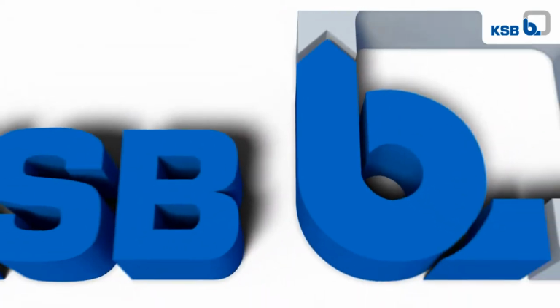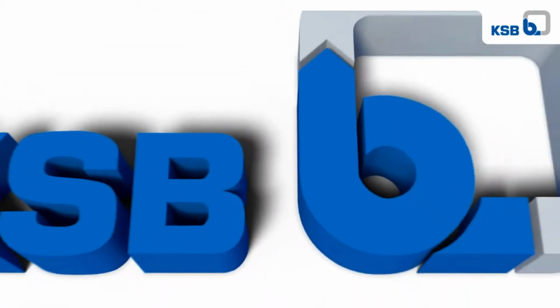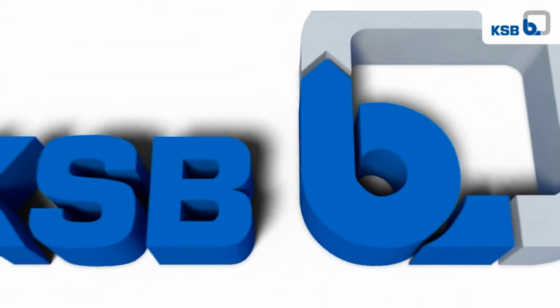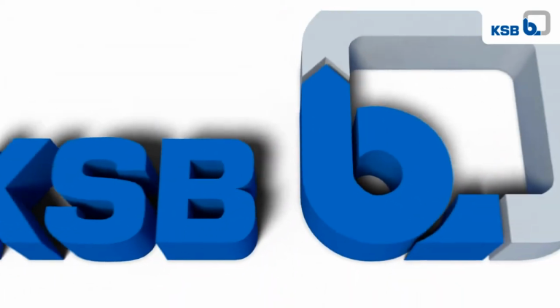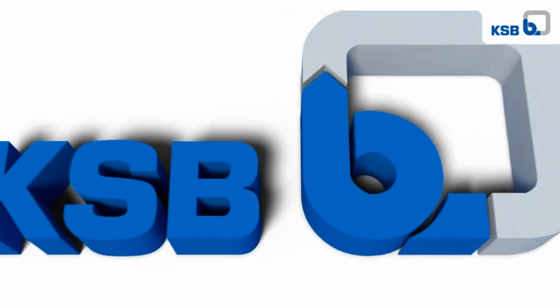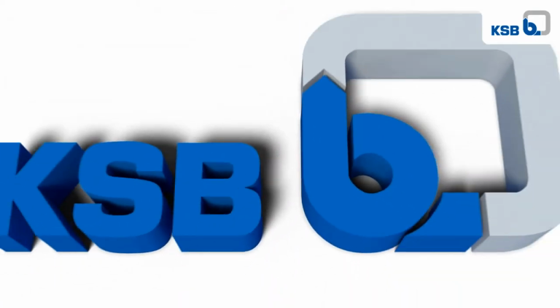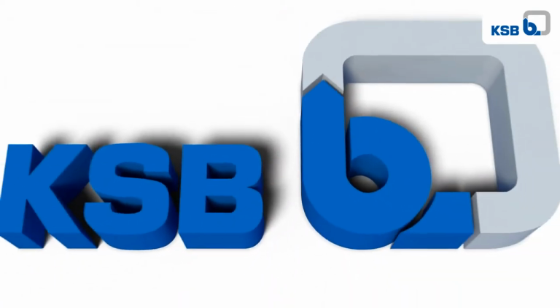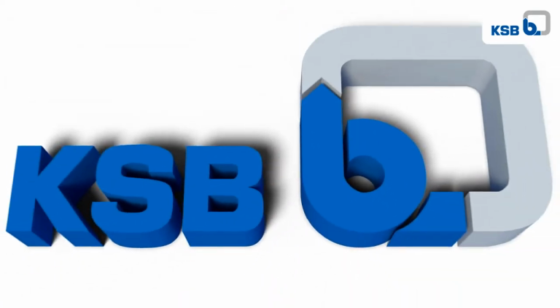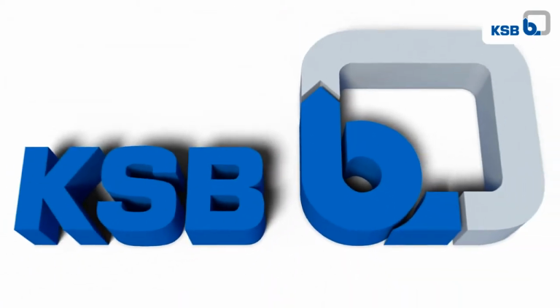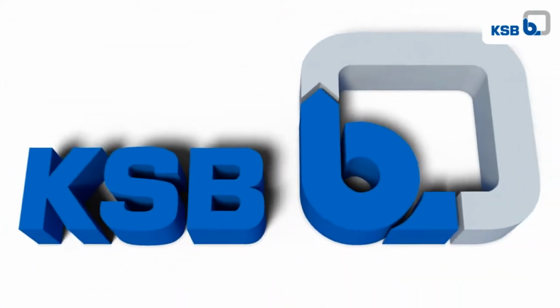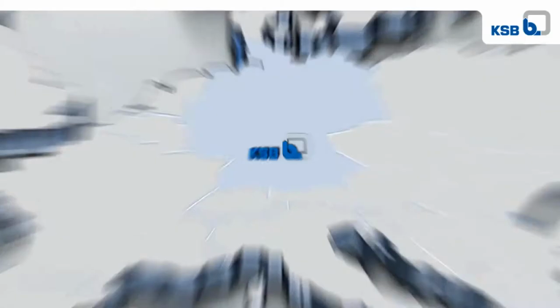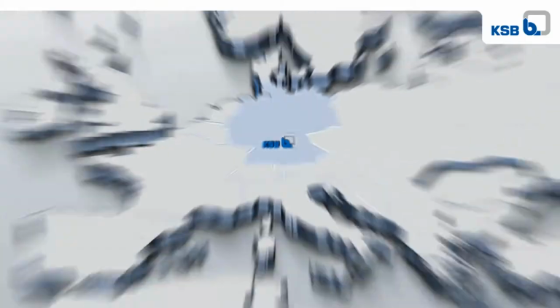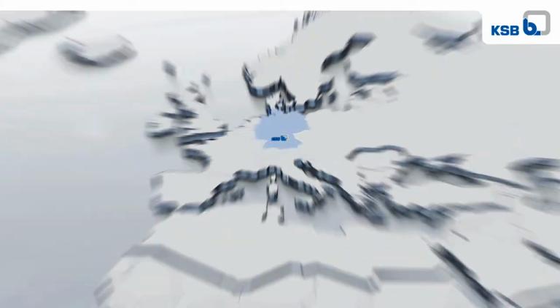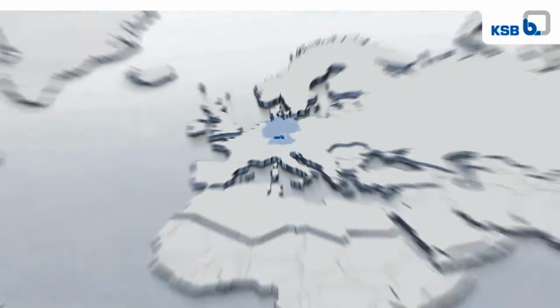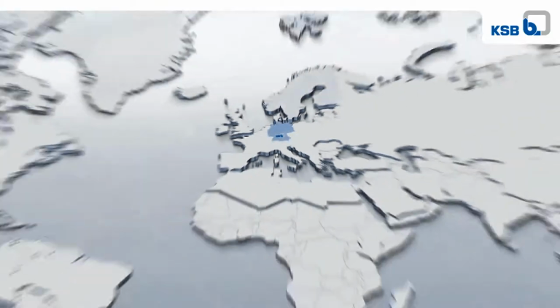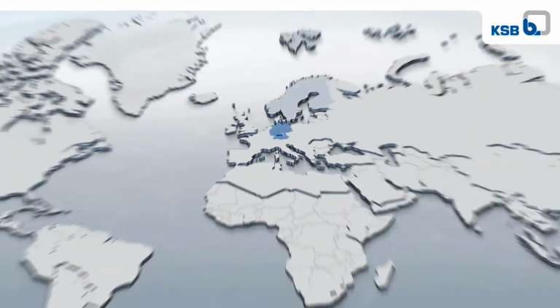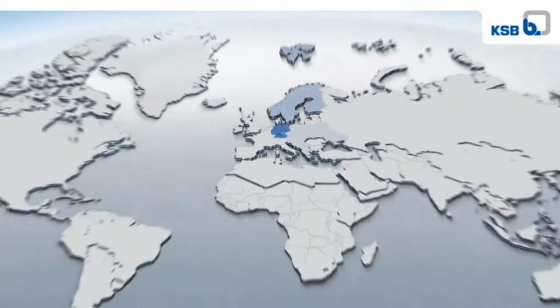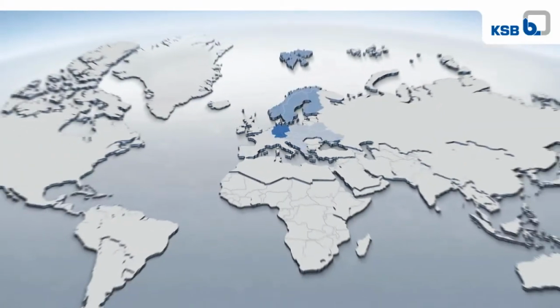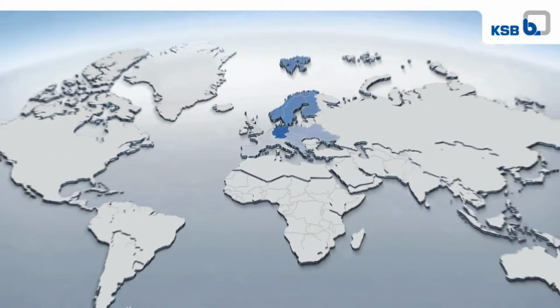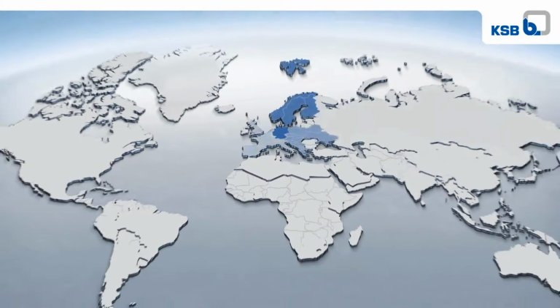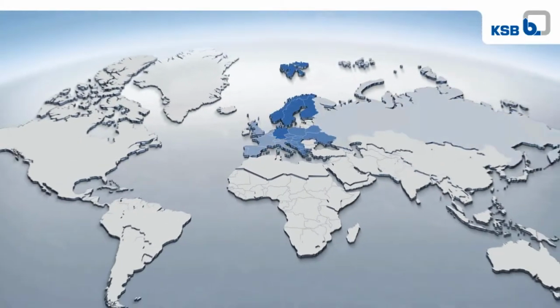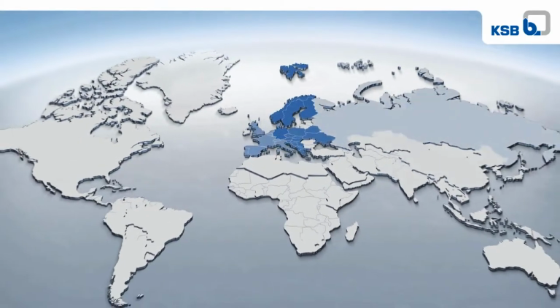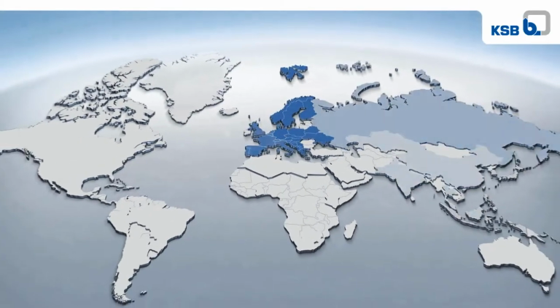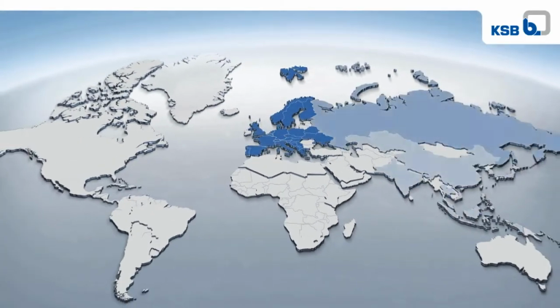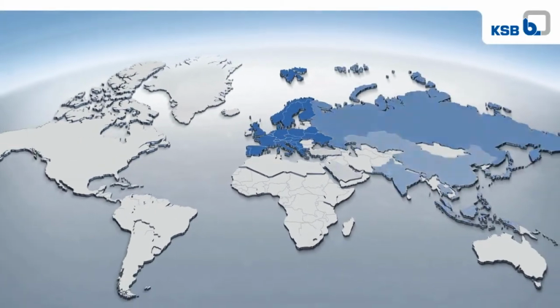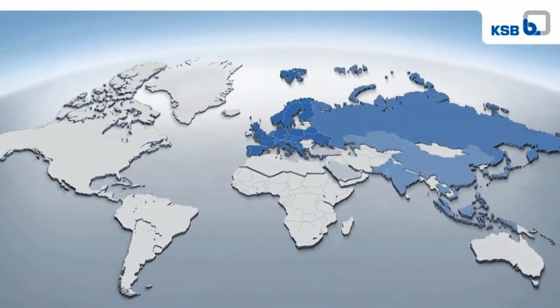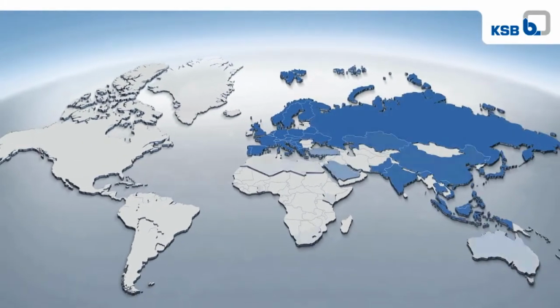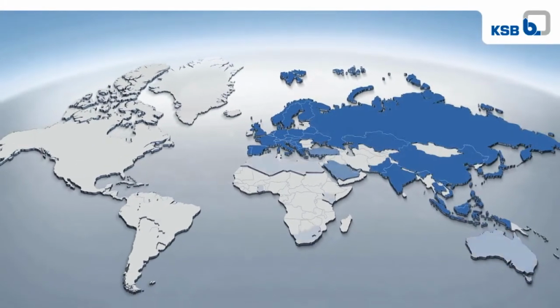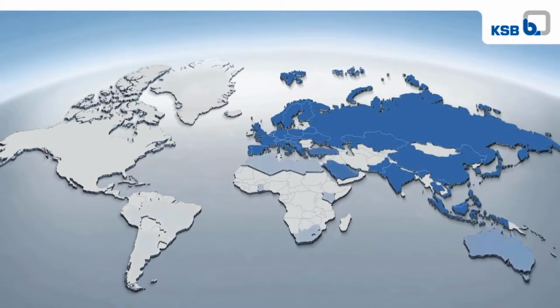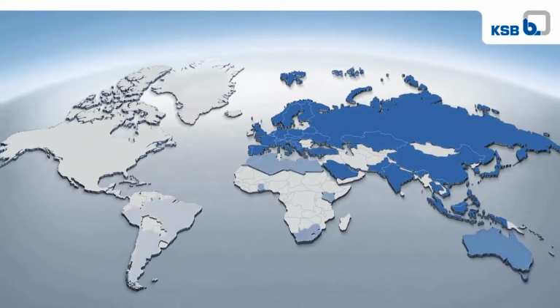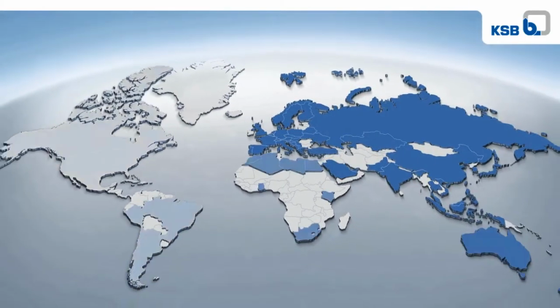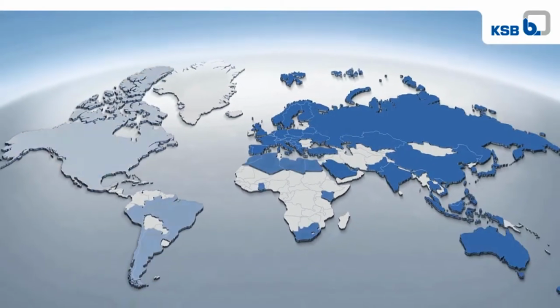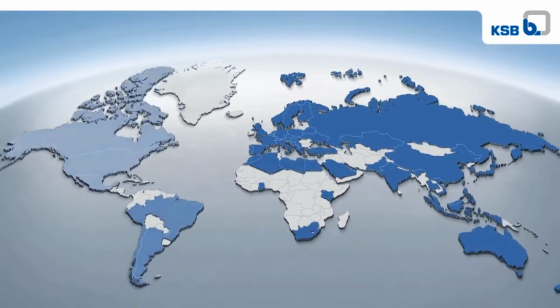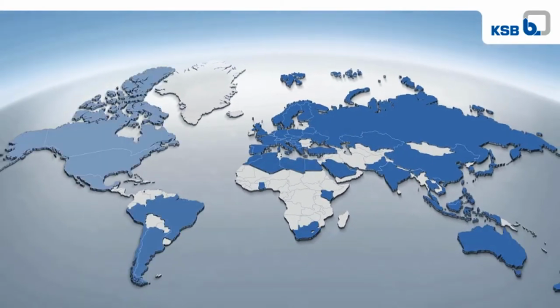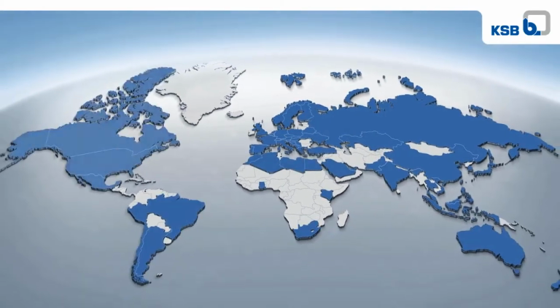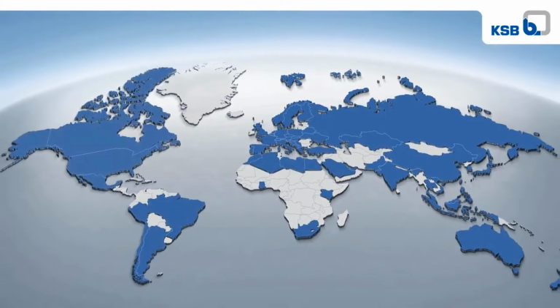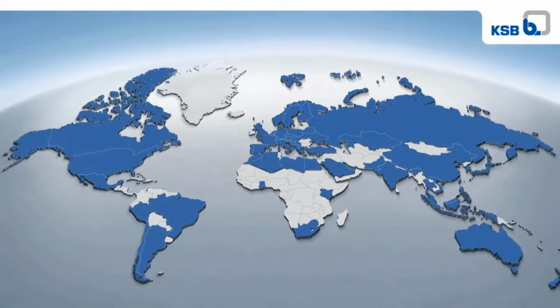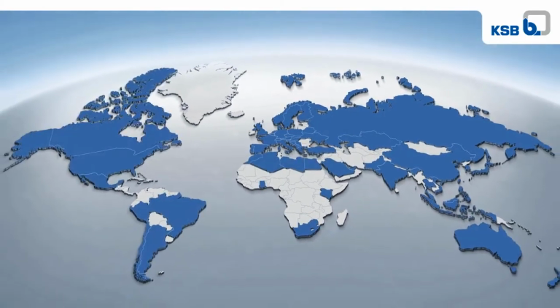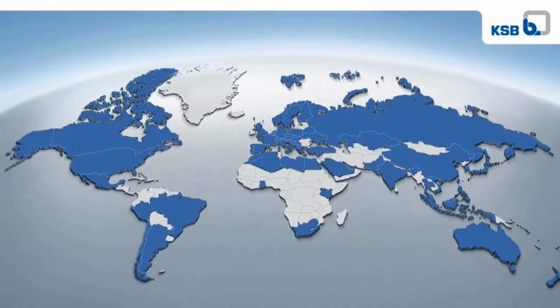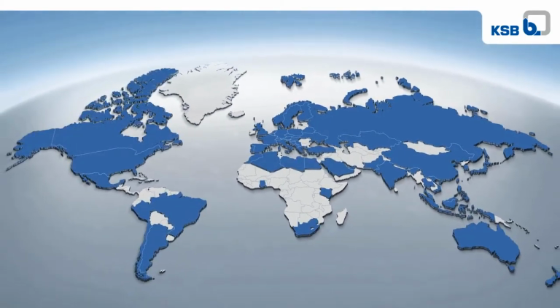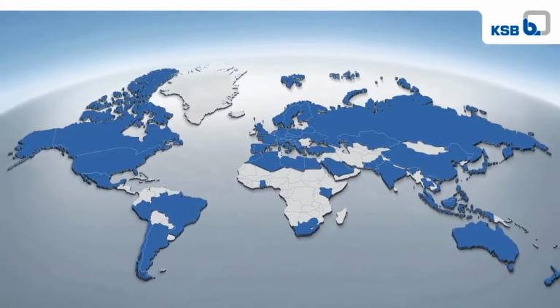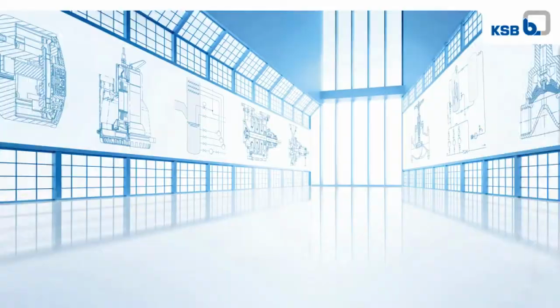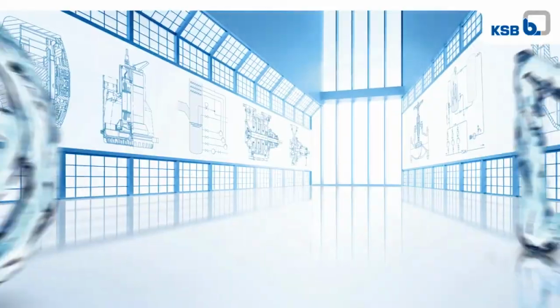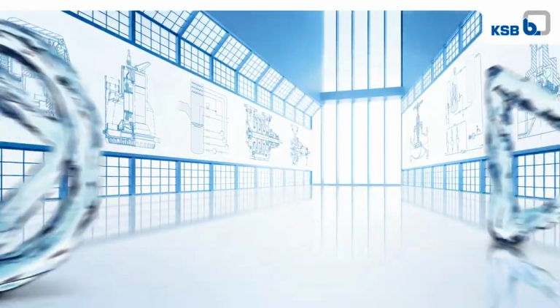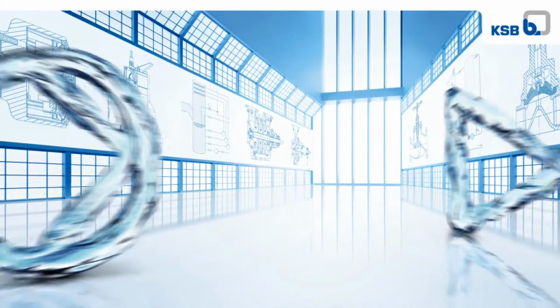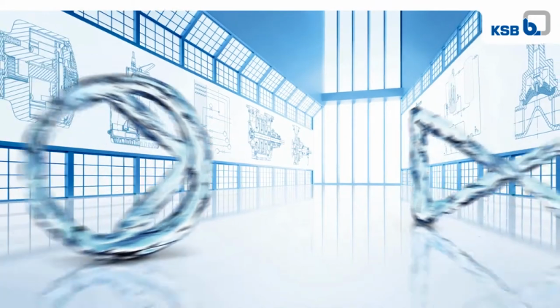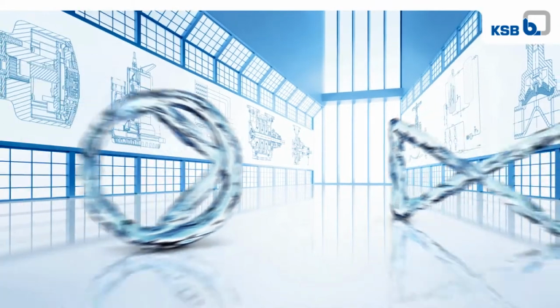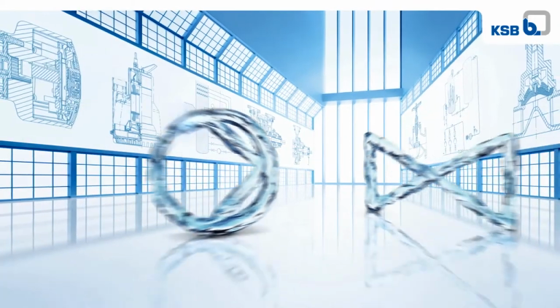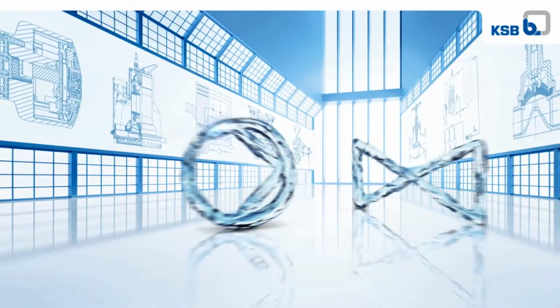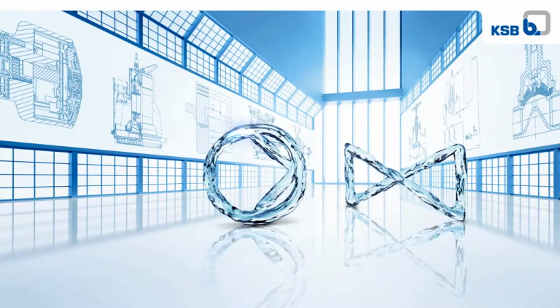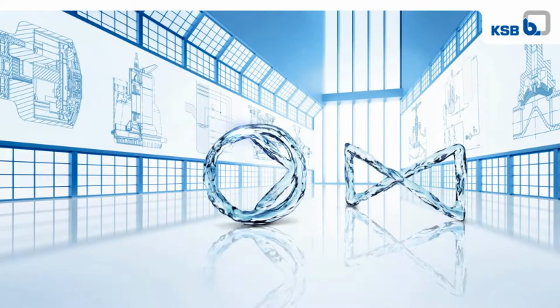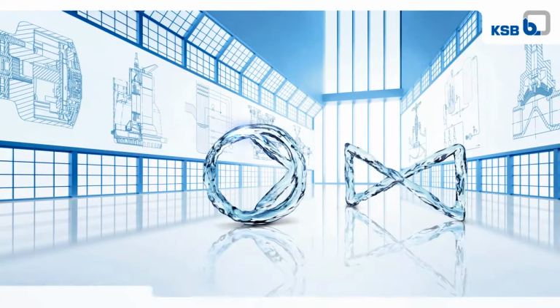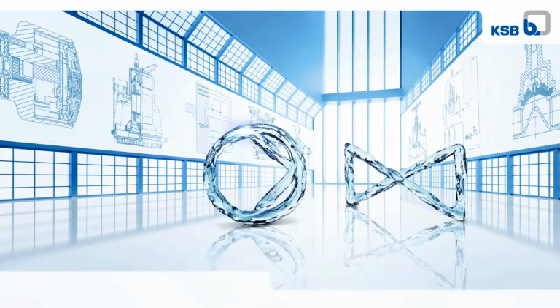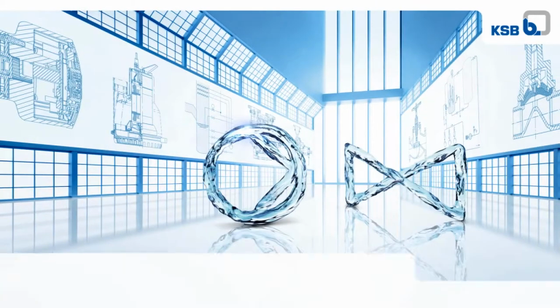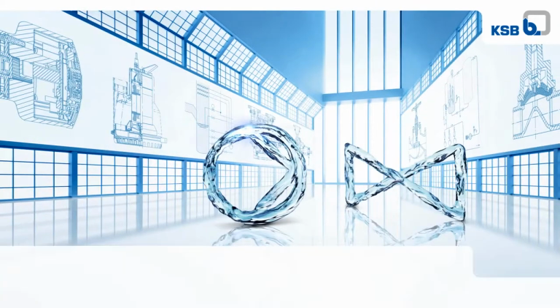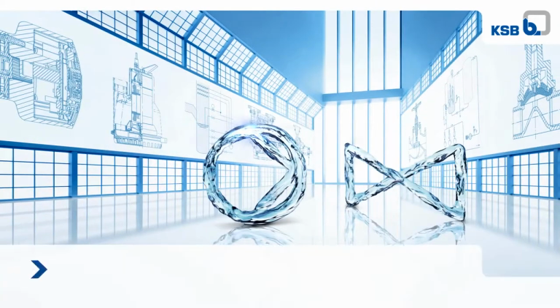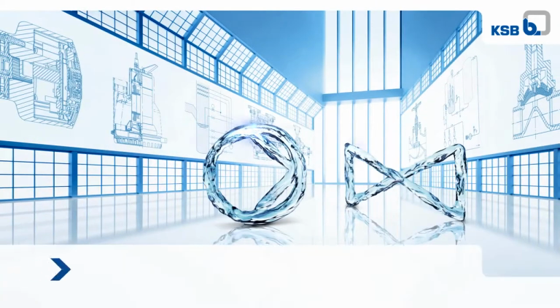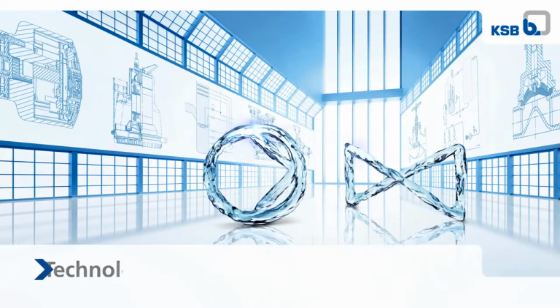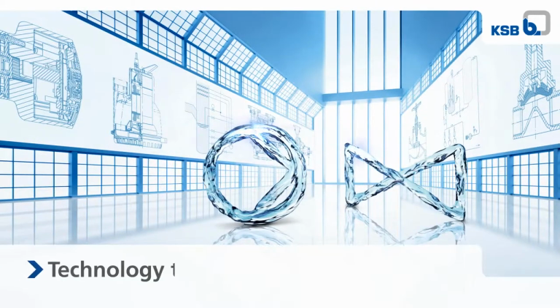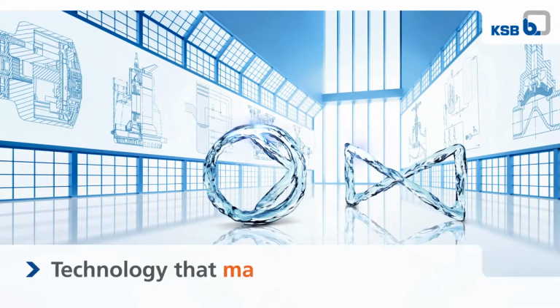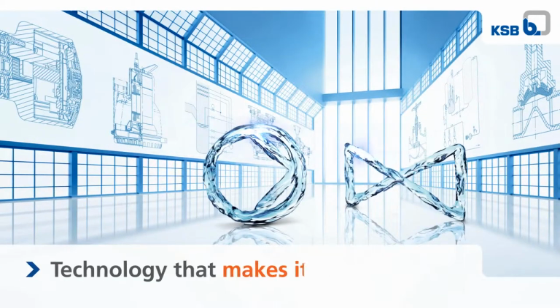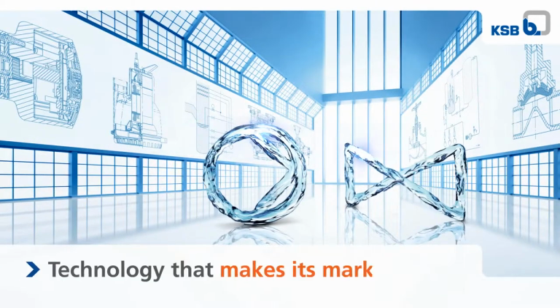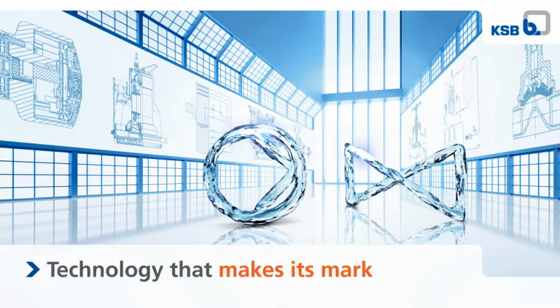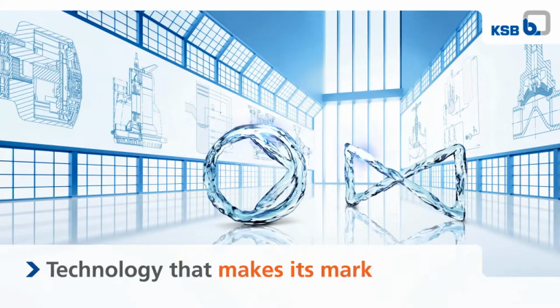See the whole world of KSB. Technology that makes its mark.